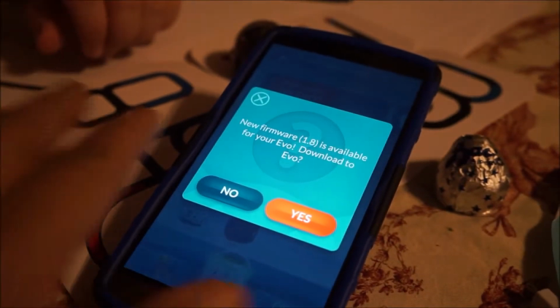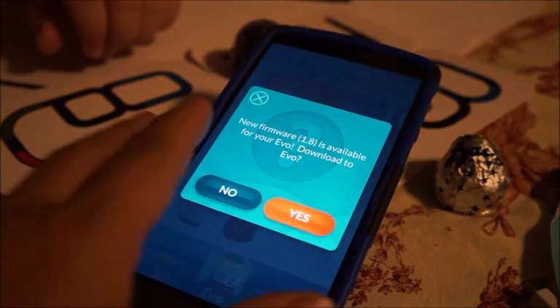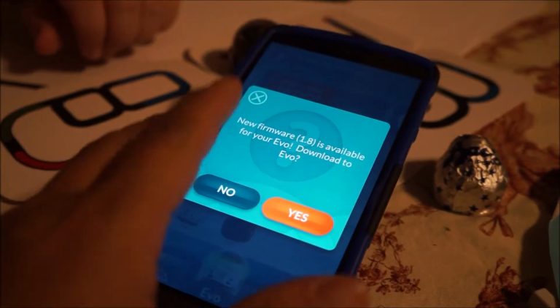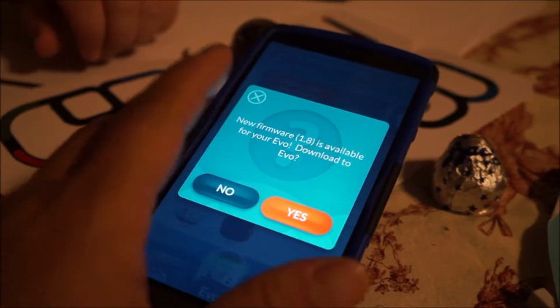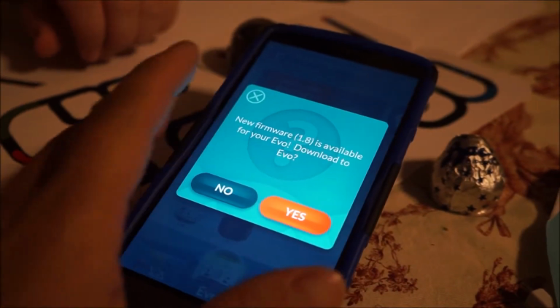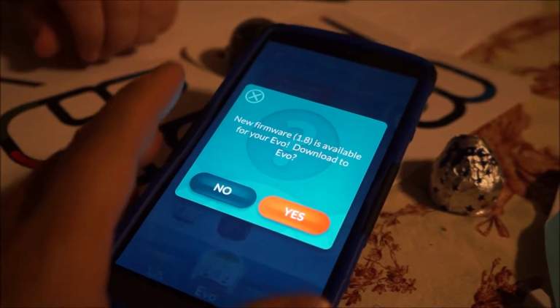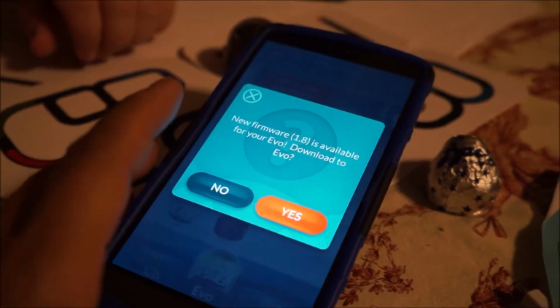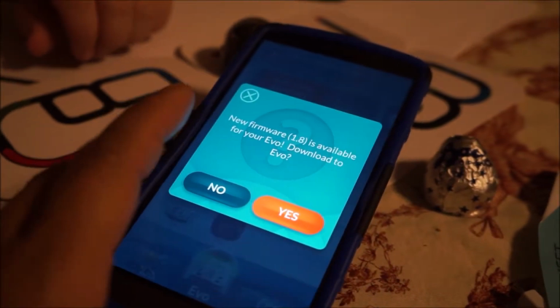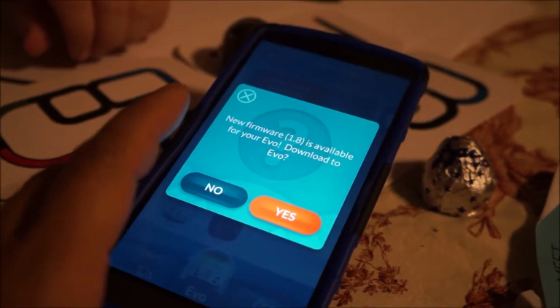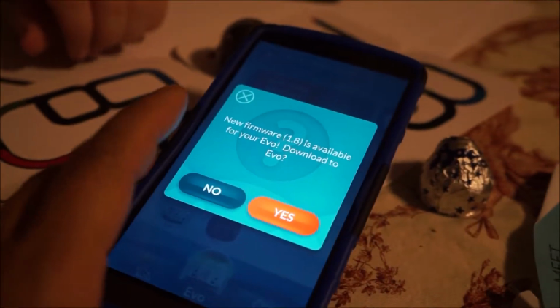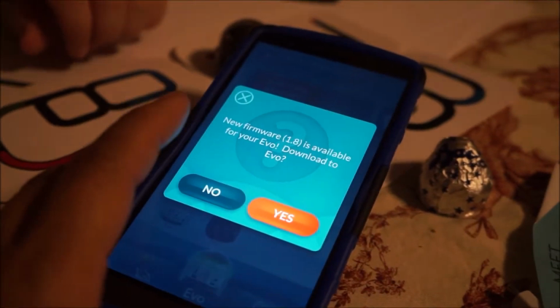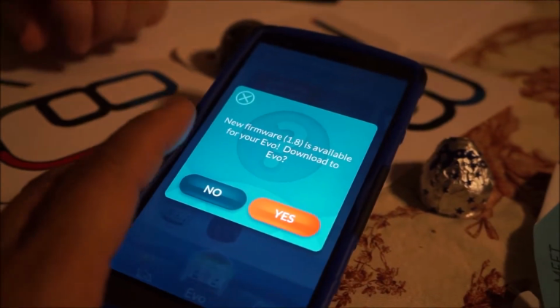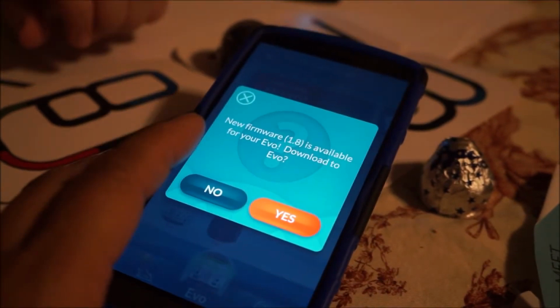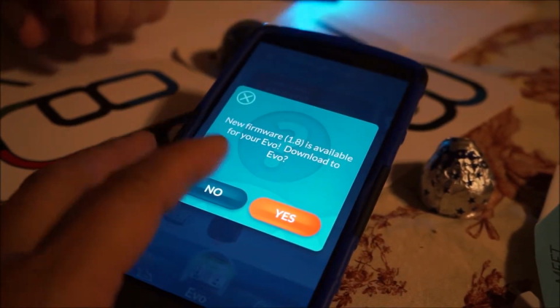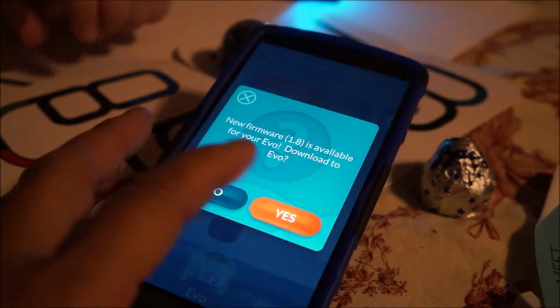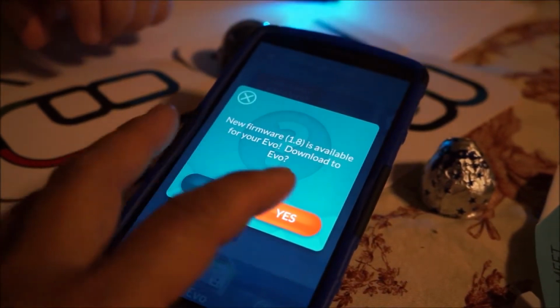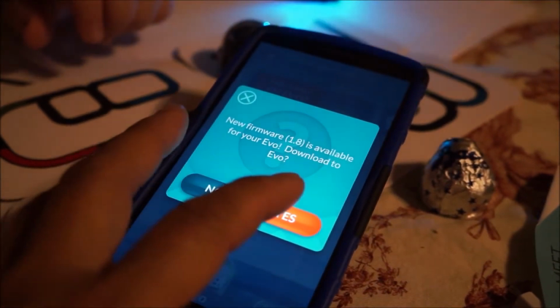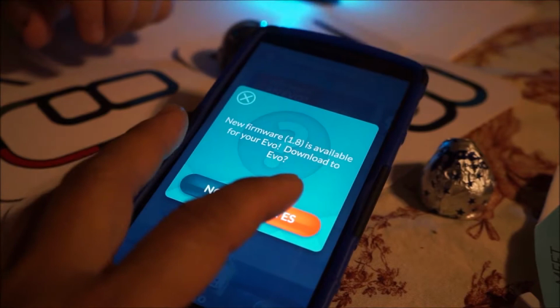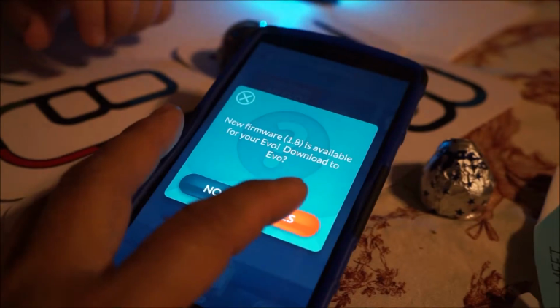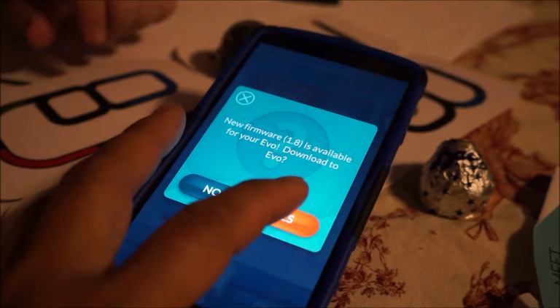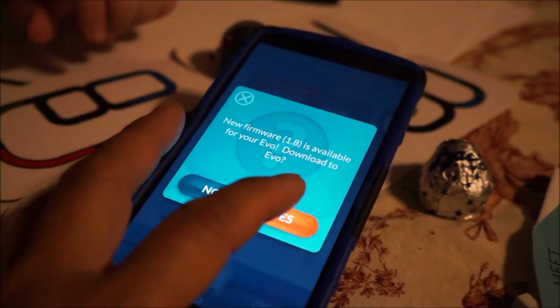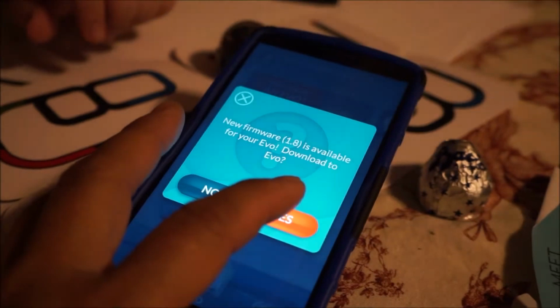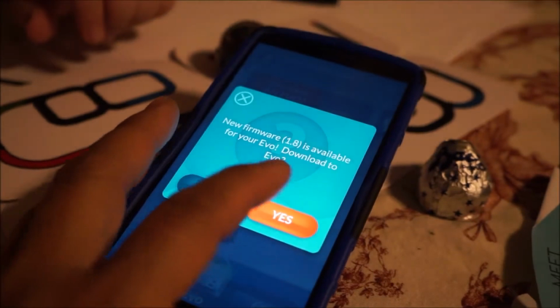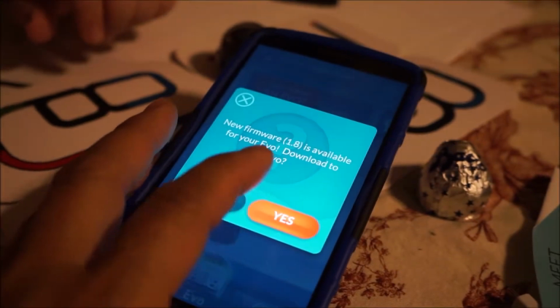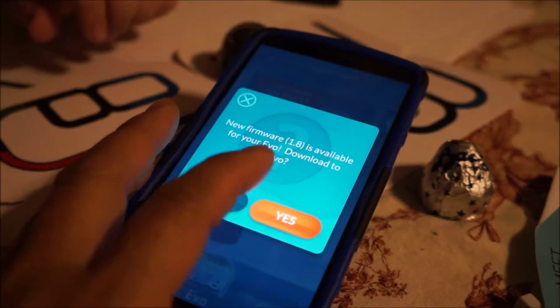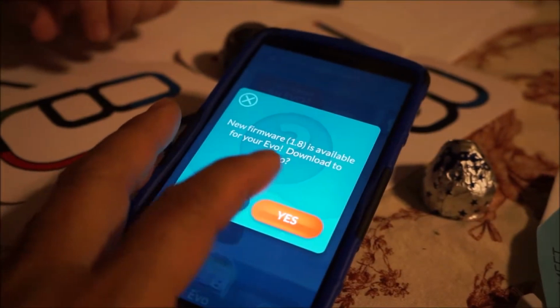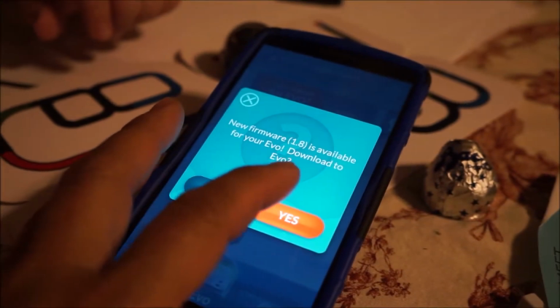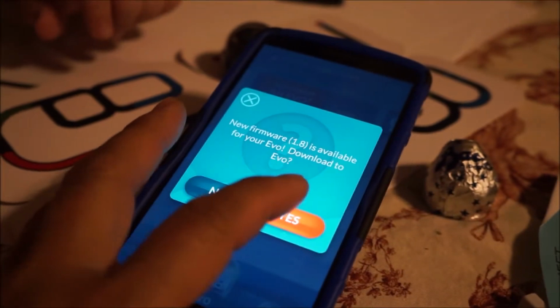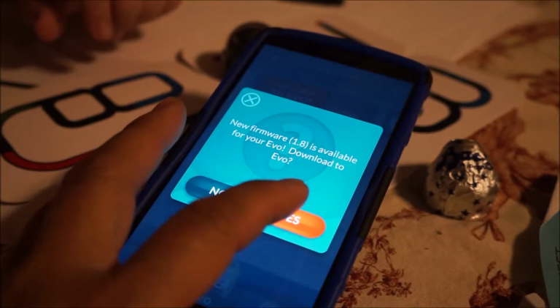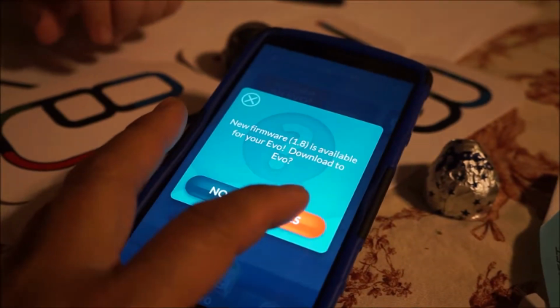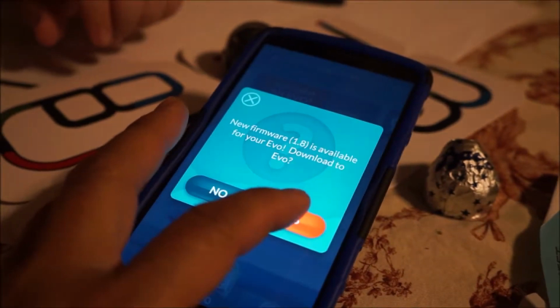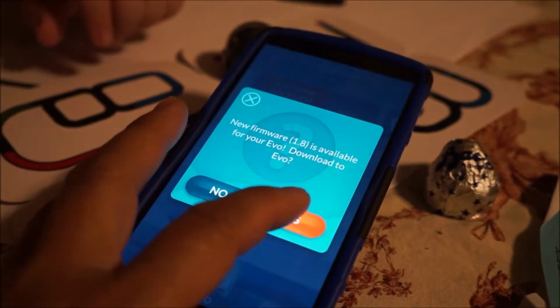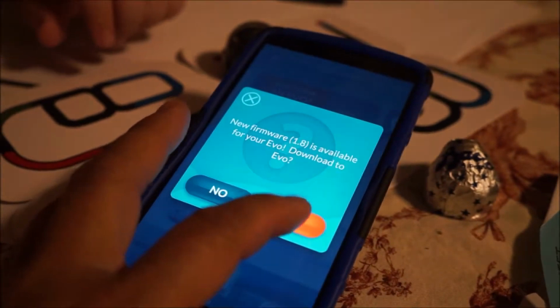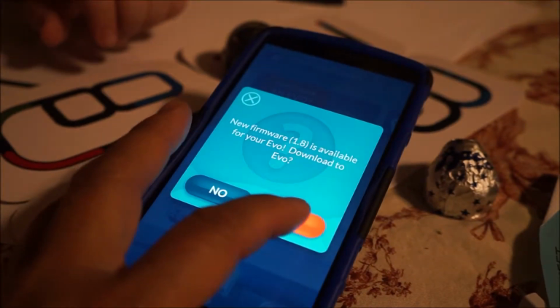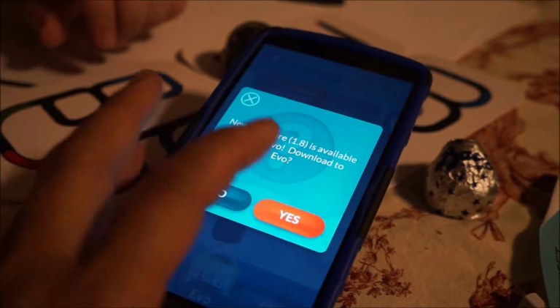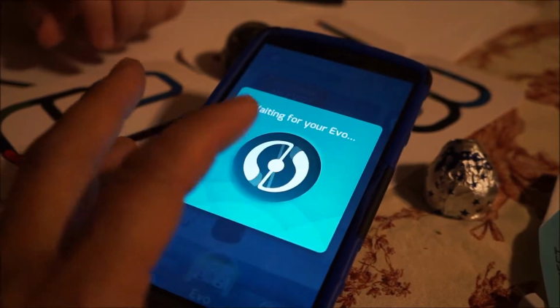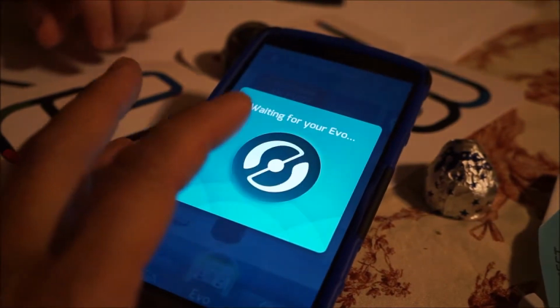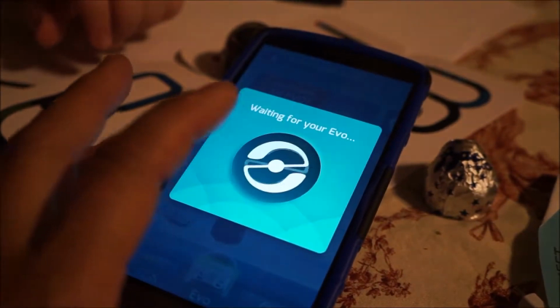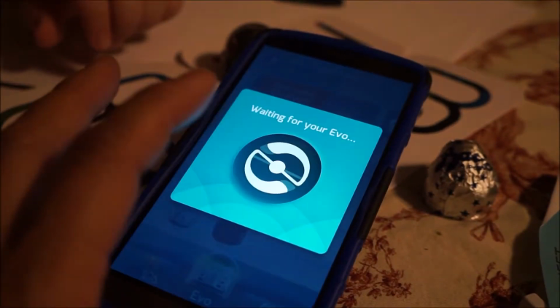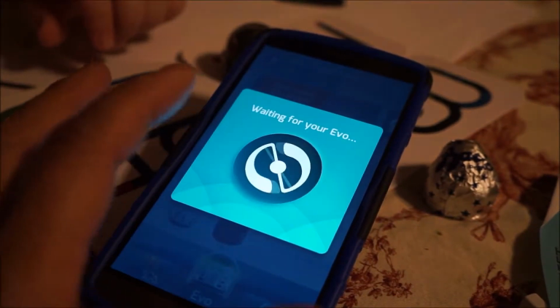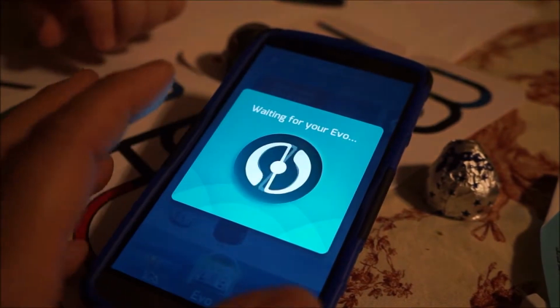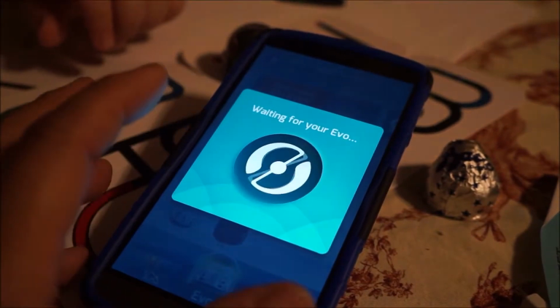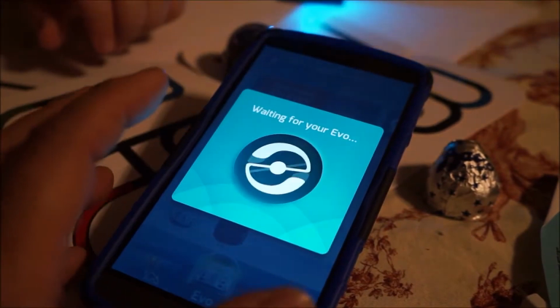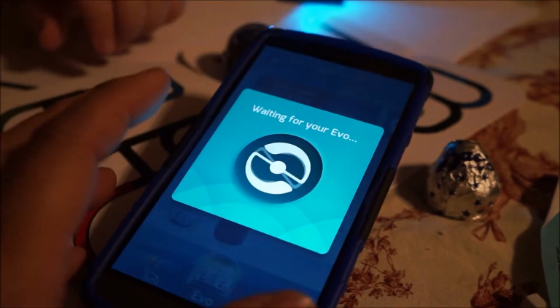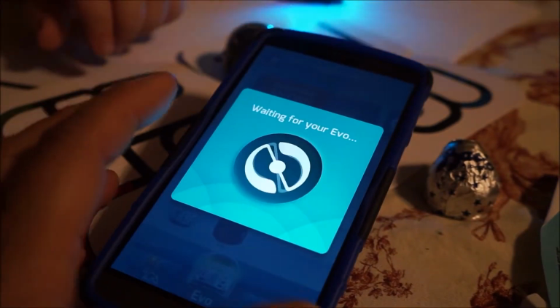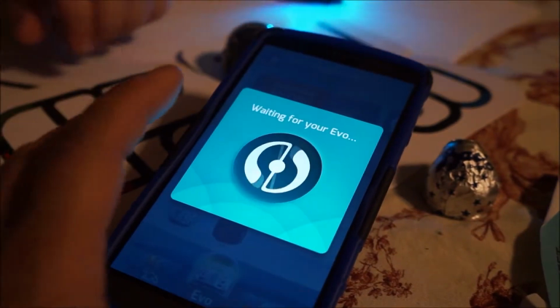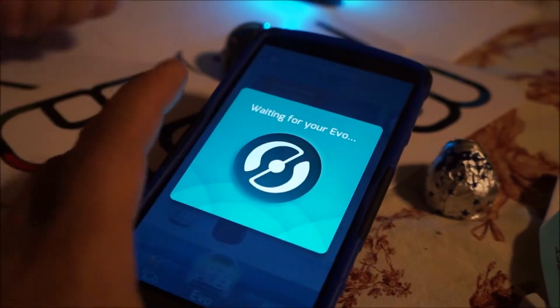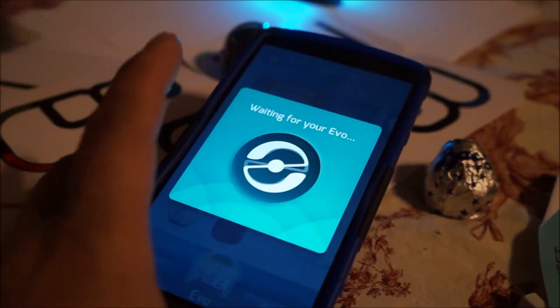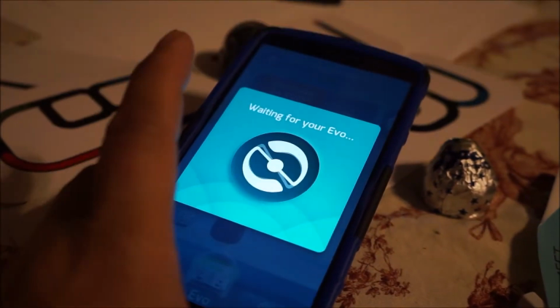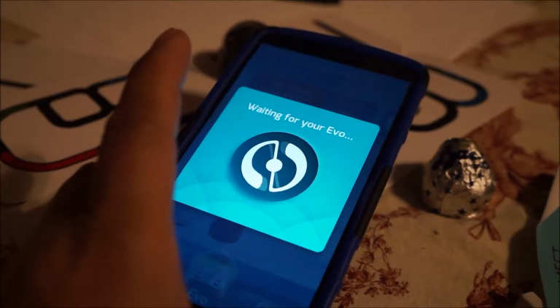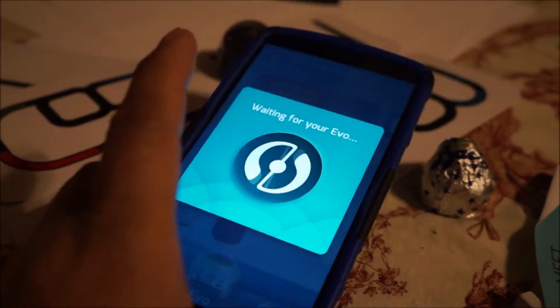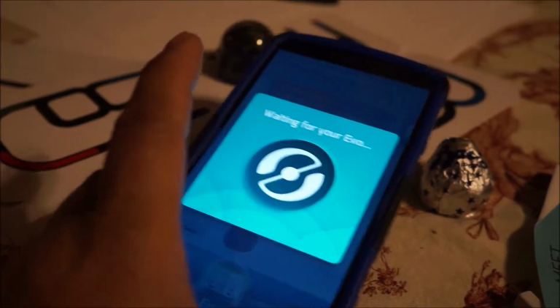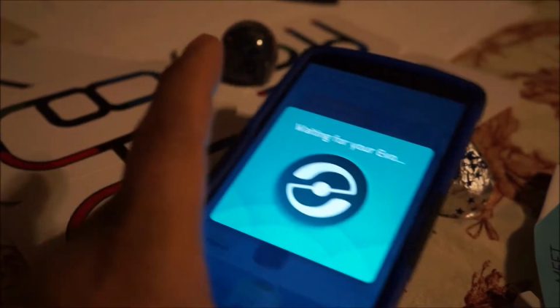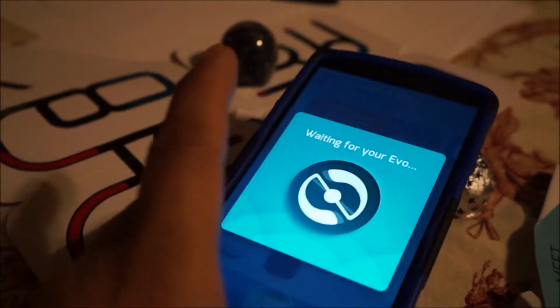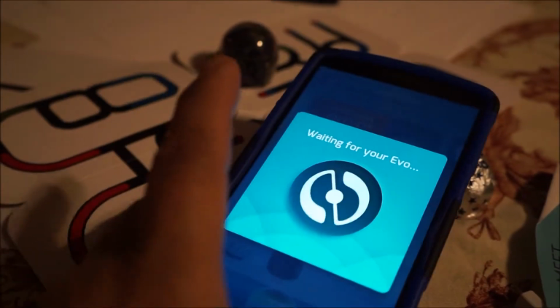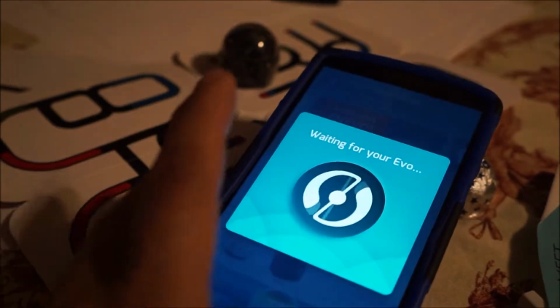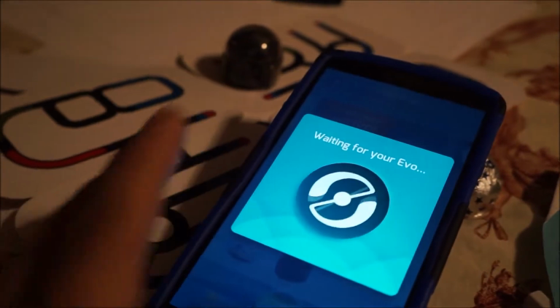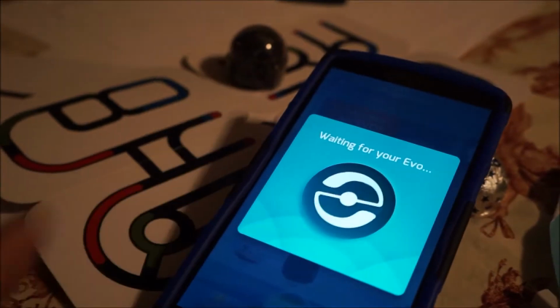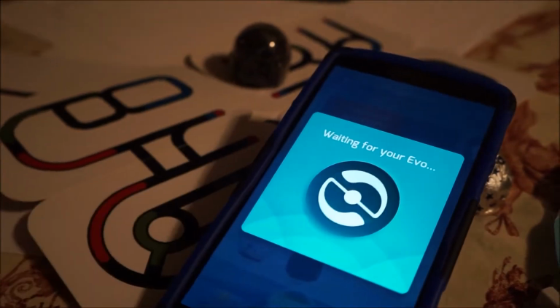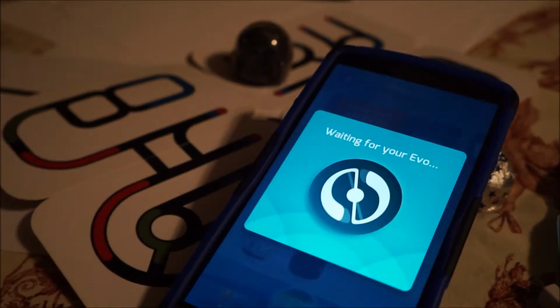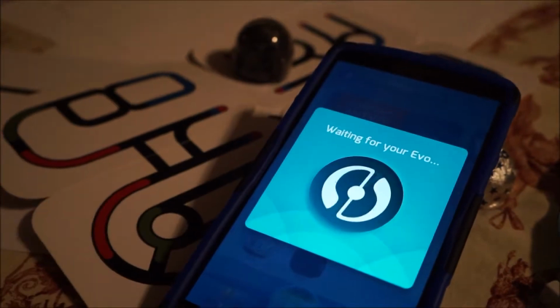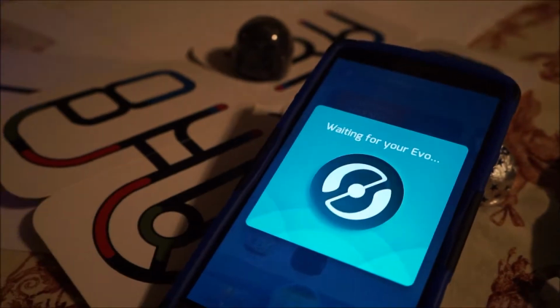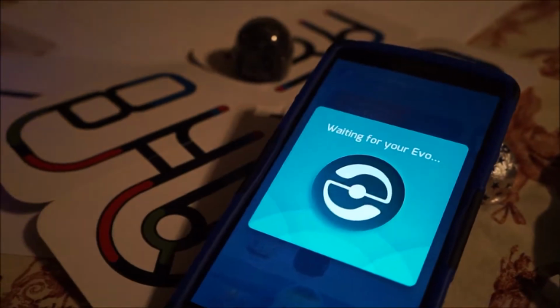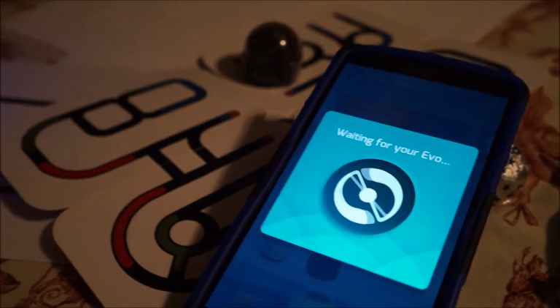Now it says new firmware is available, do you want to download to EVO? Yes. So we're going to update this one too.